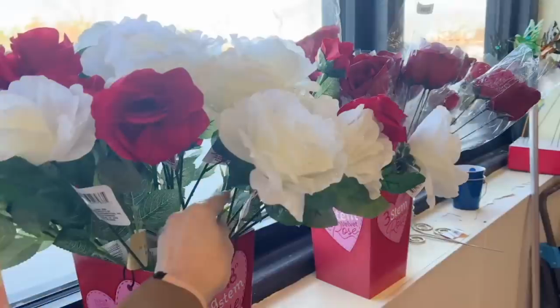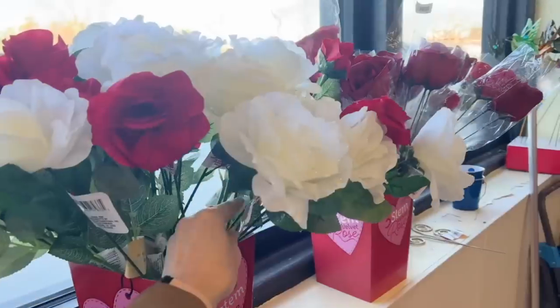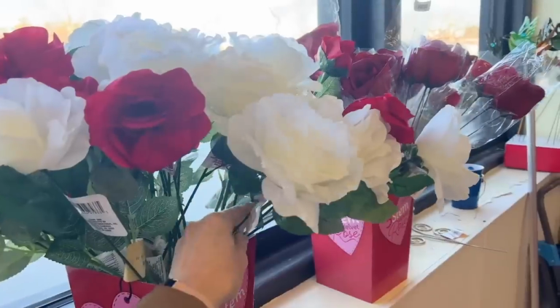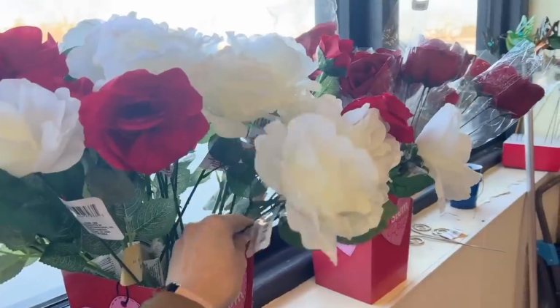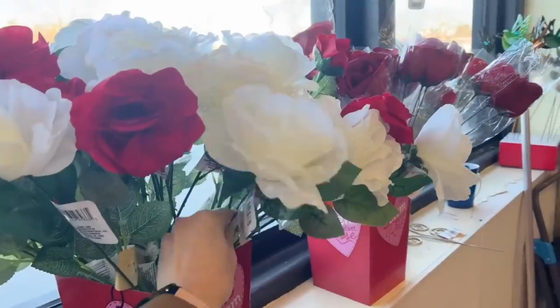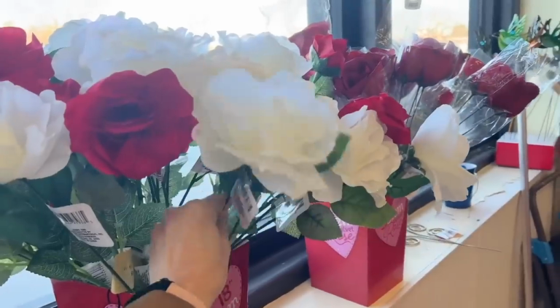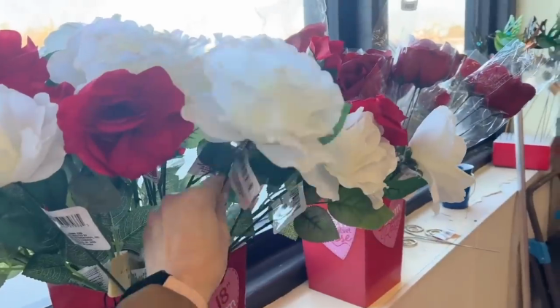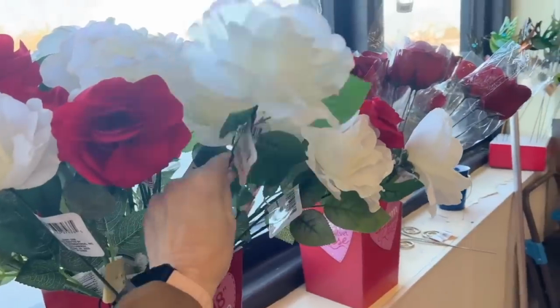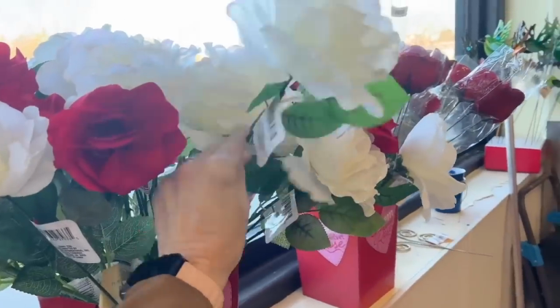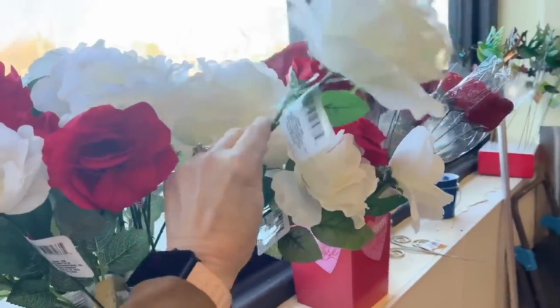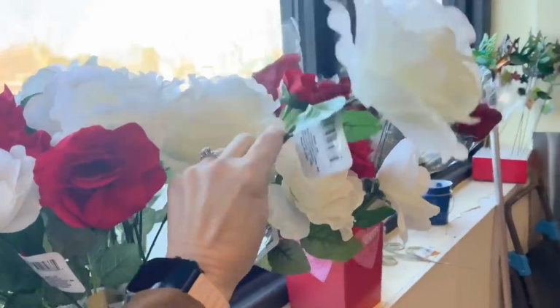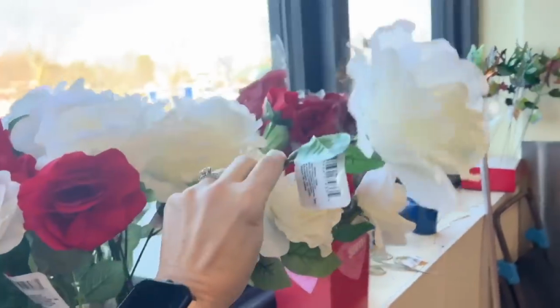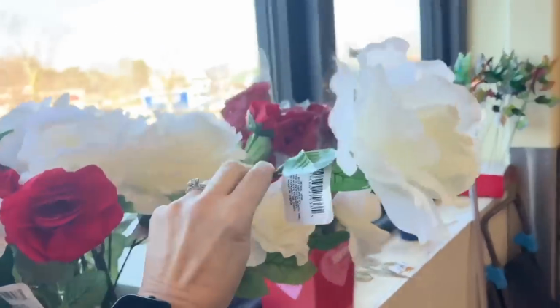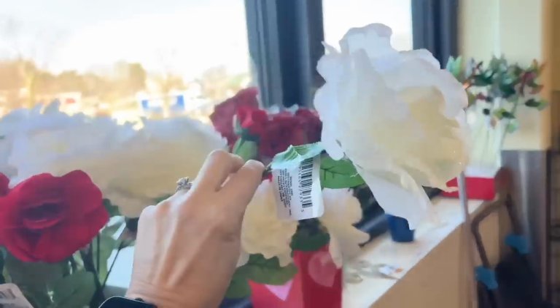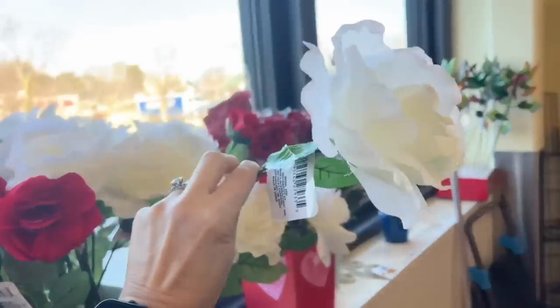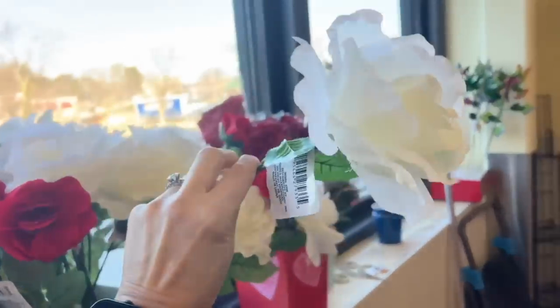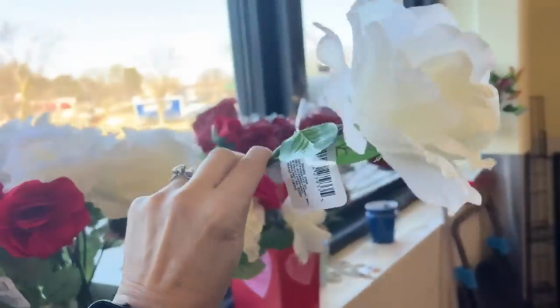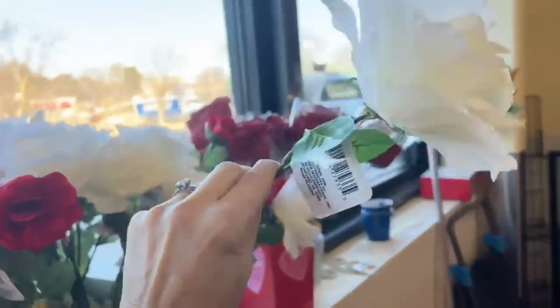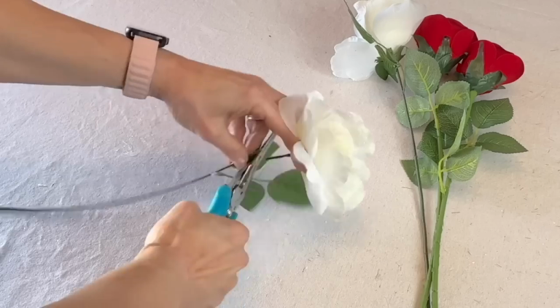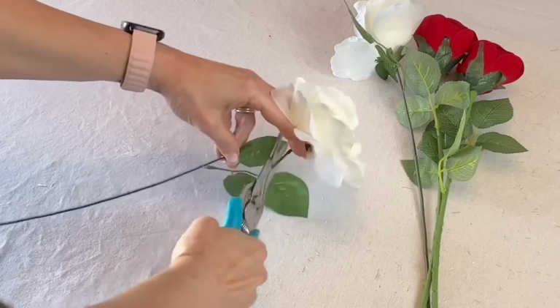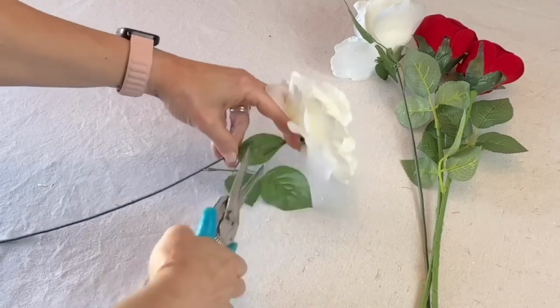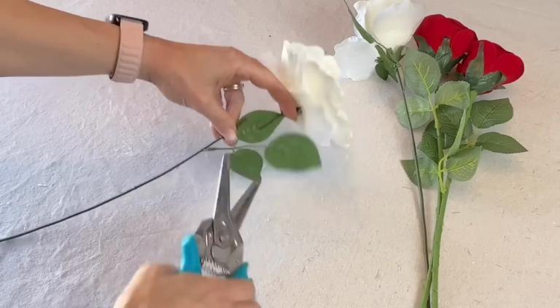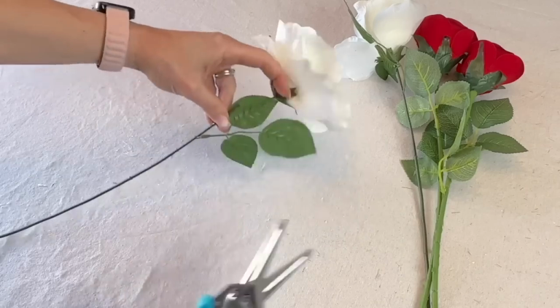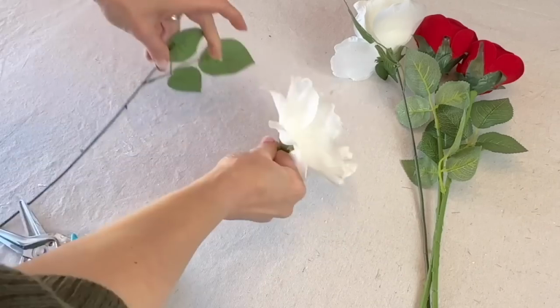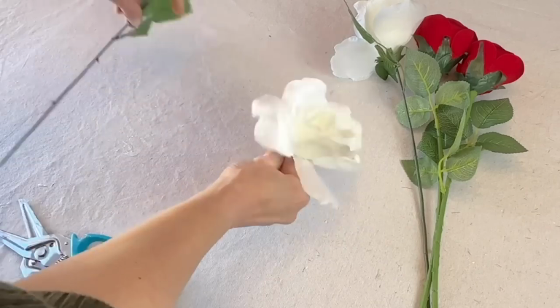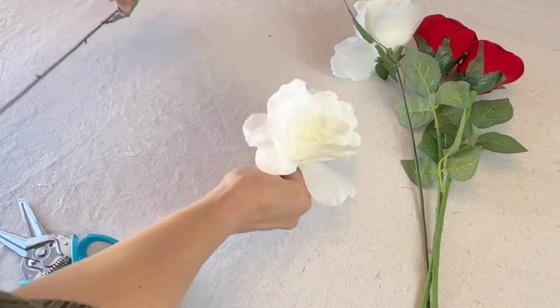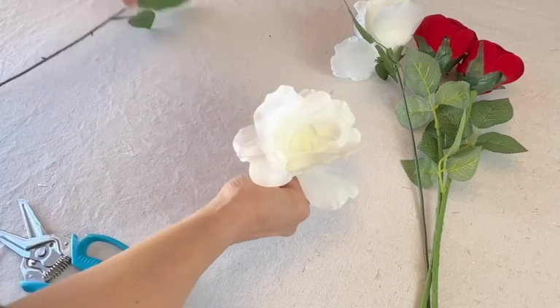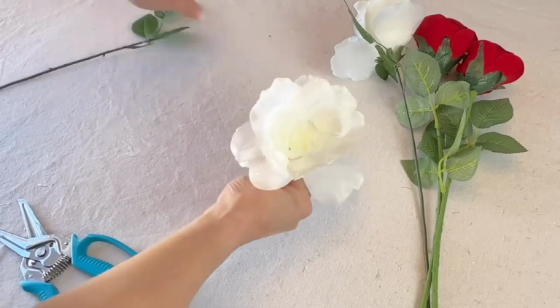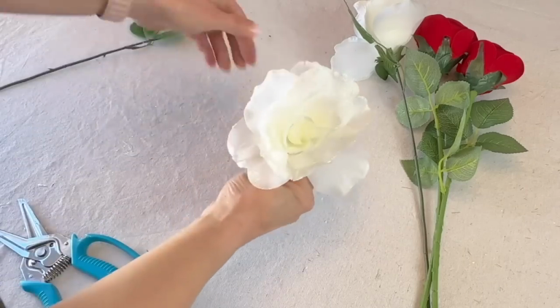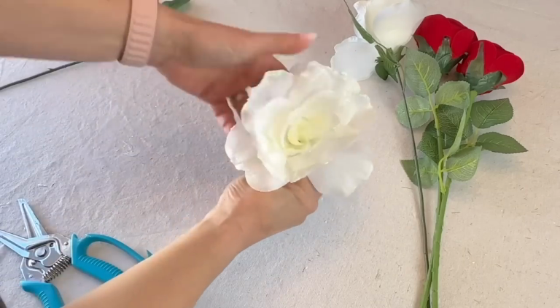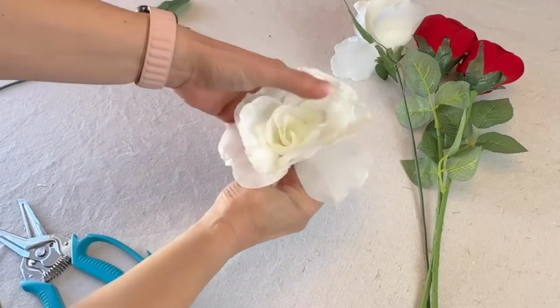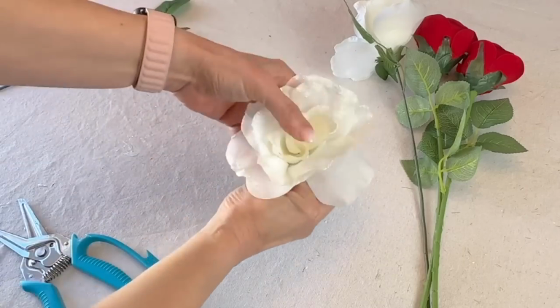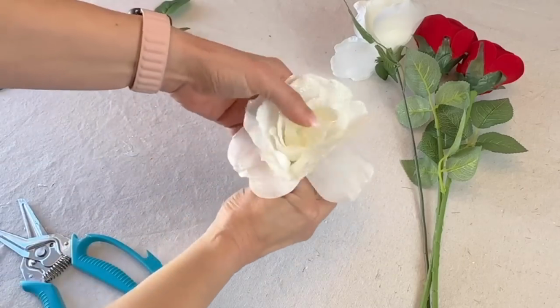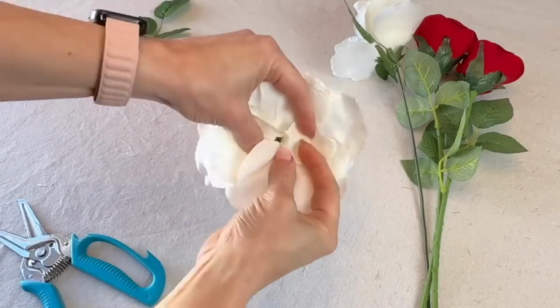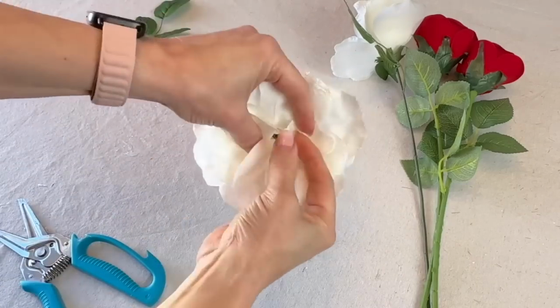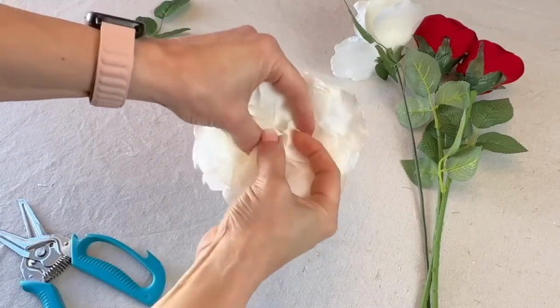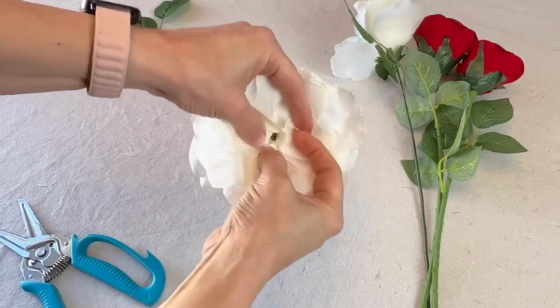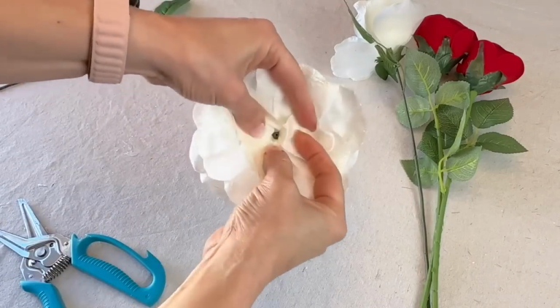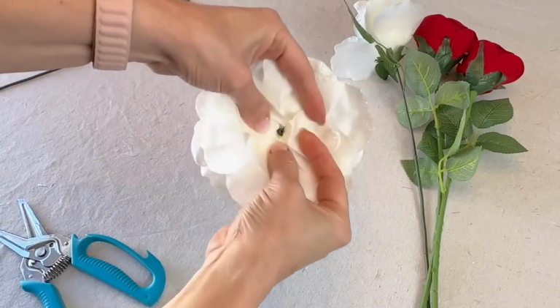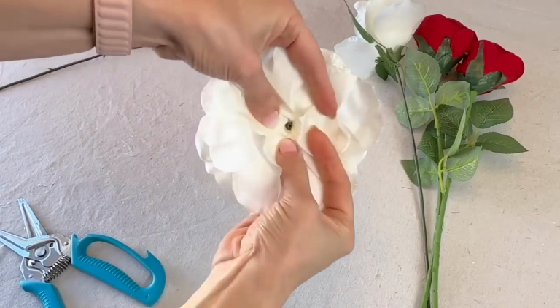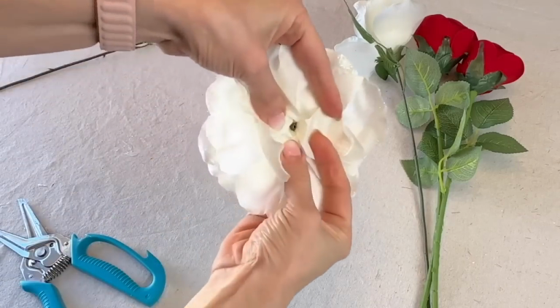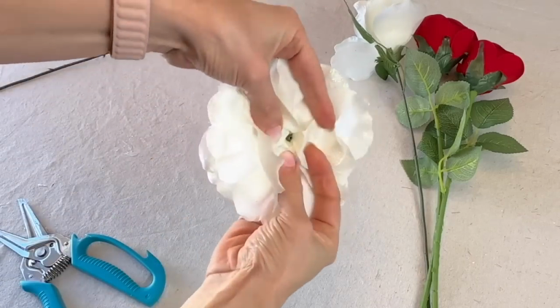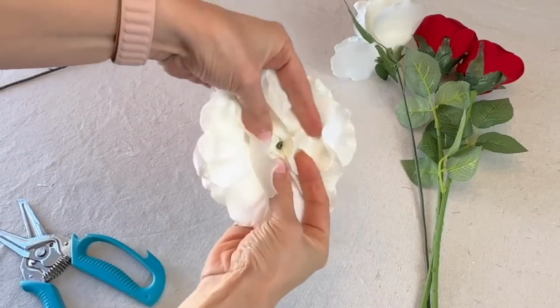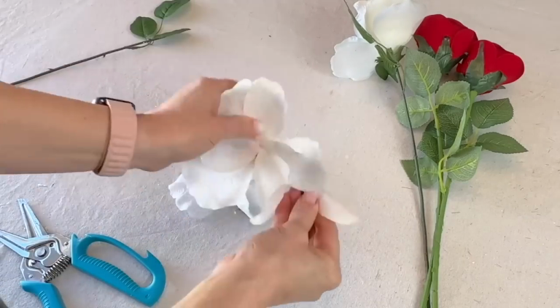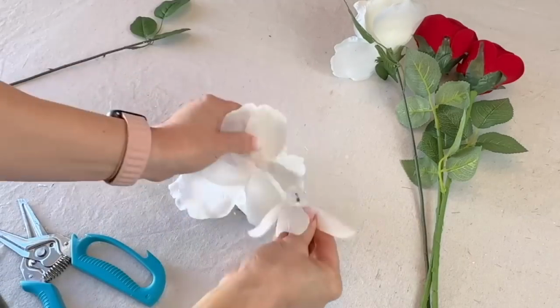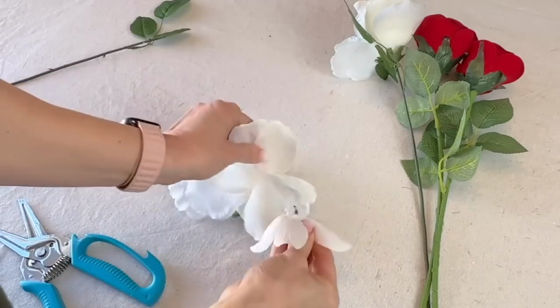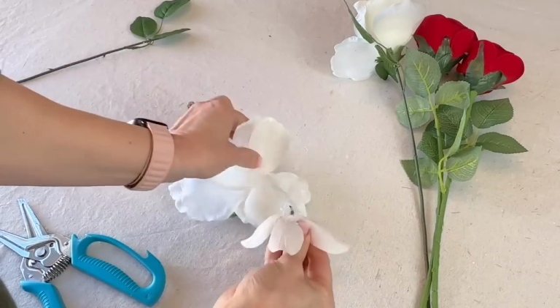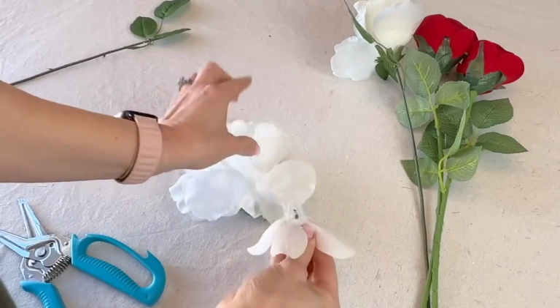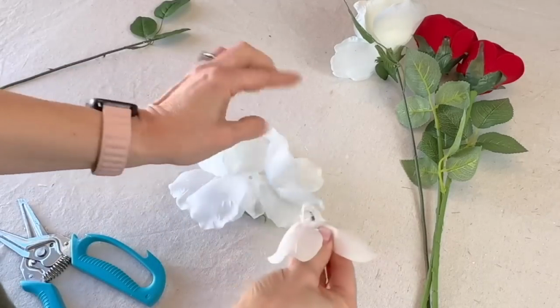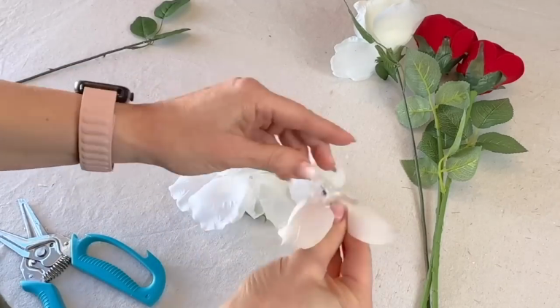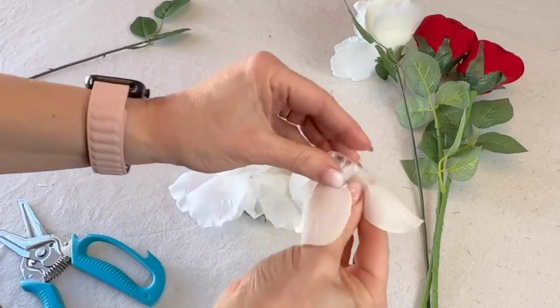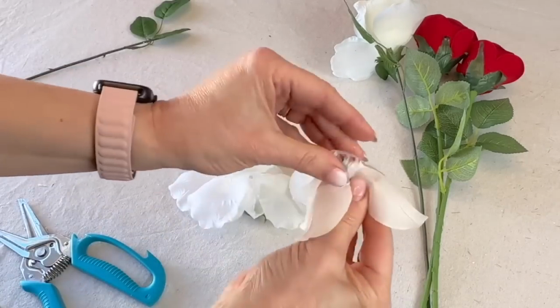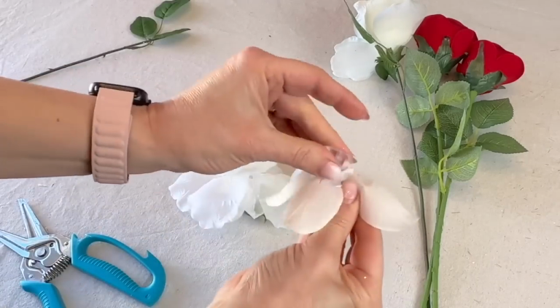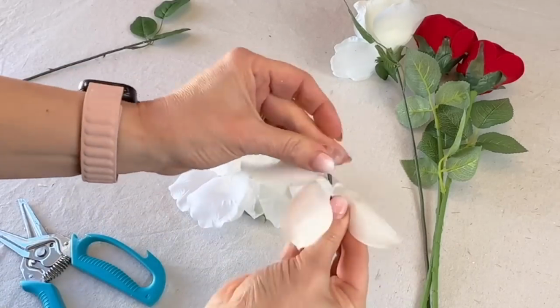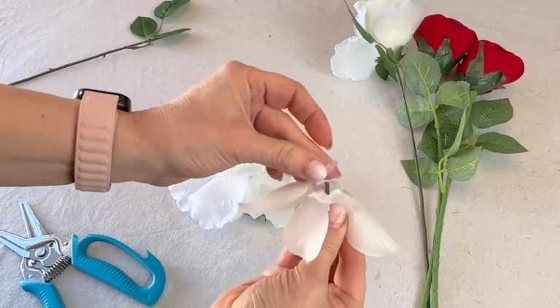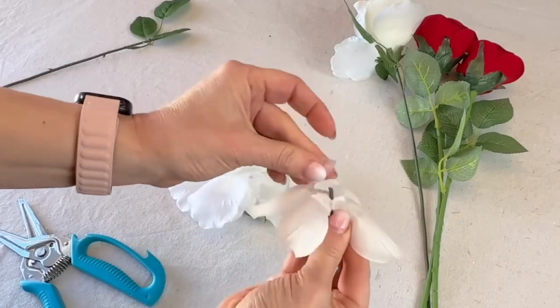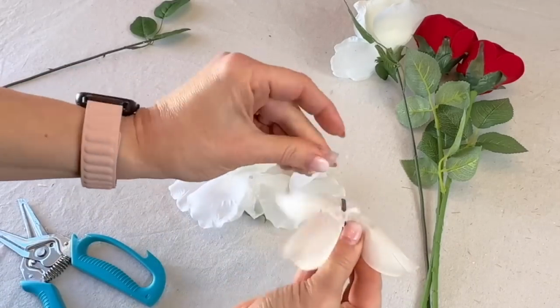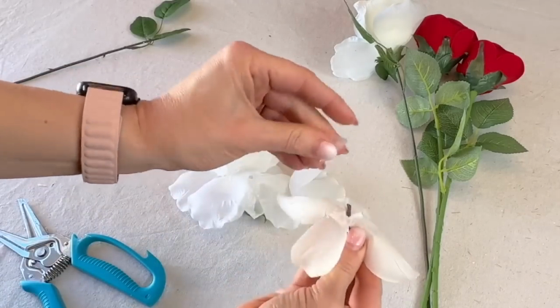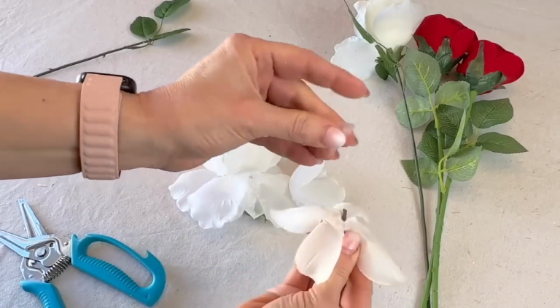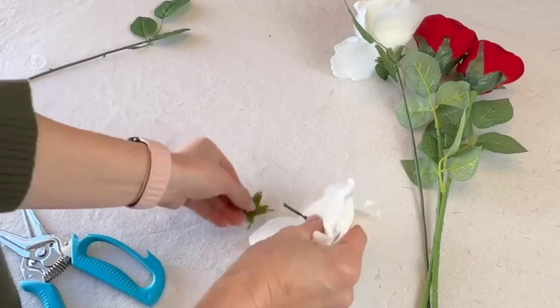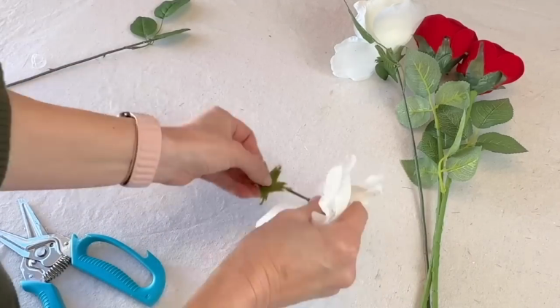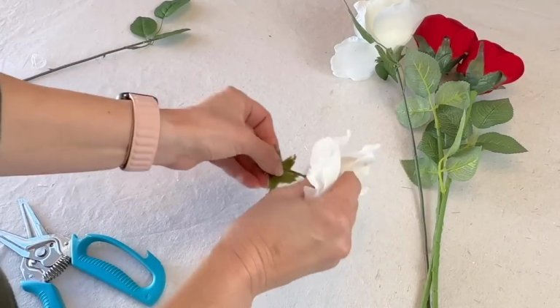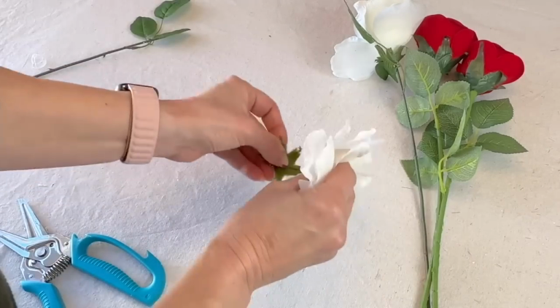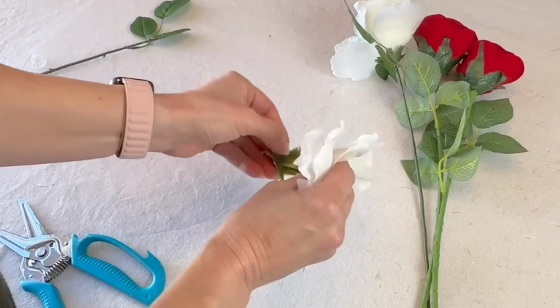Pick up some faux flowers, pull the top layer of petals off the flower and remove the inner plastic cage, then reassemble the flower.